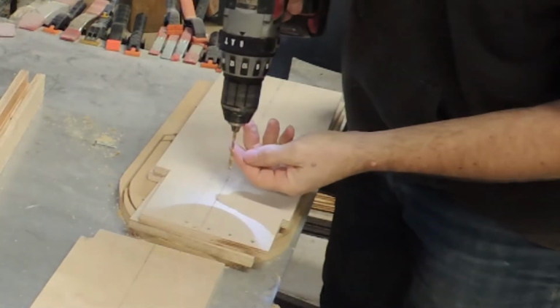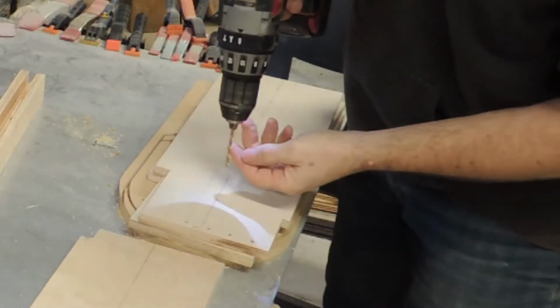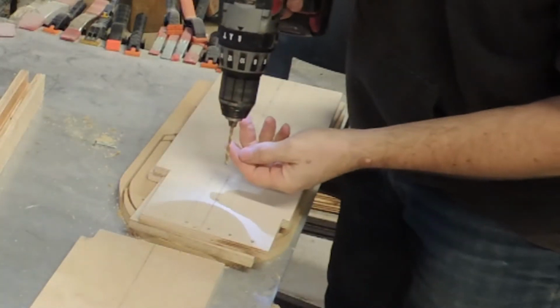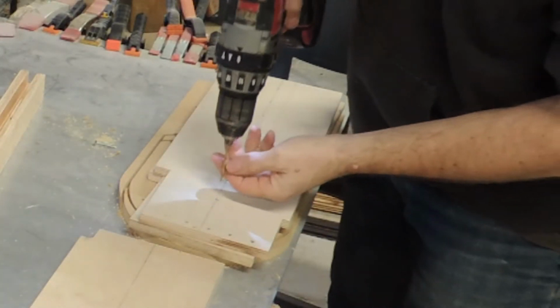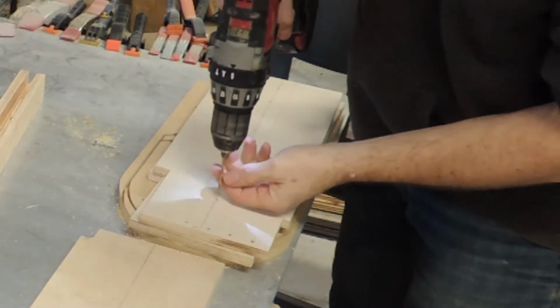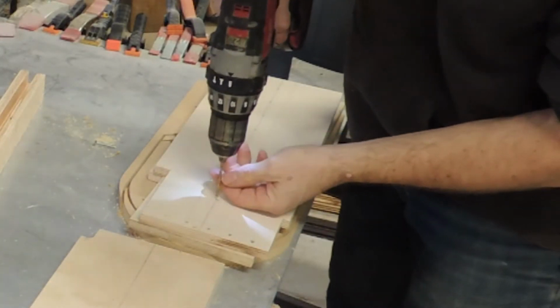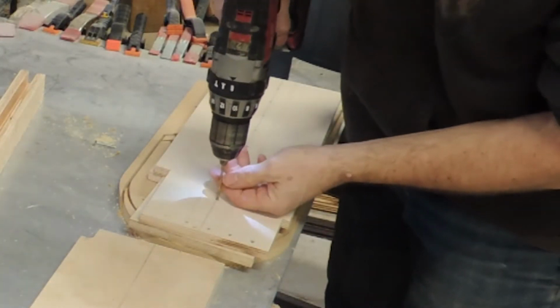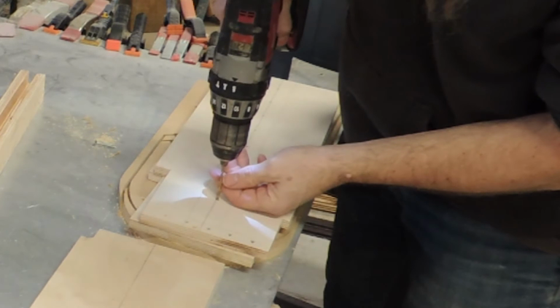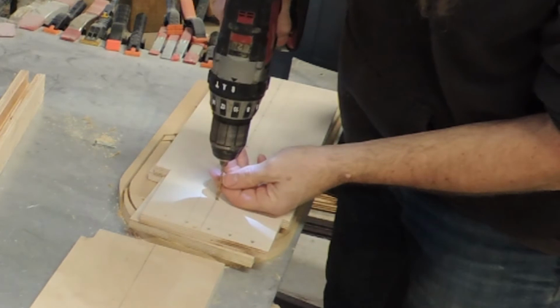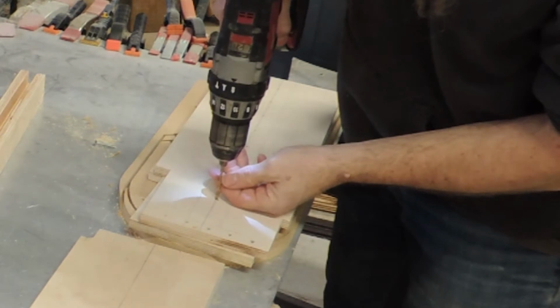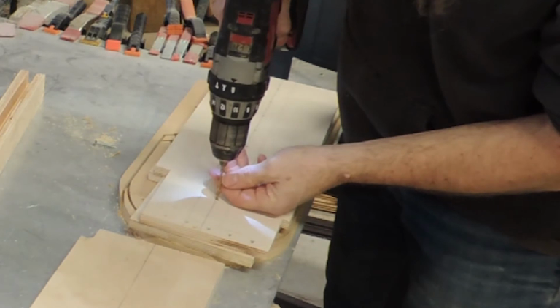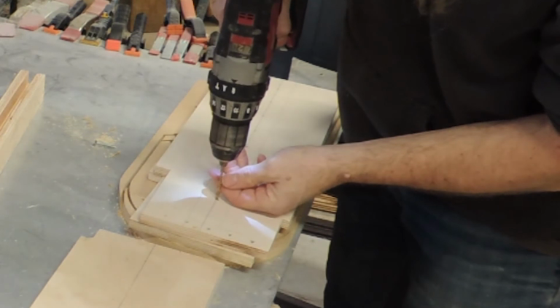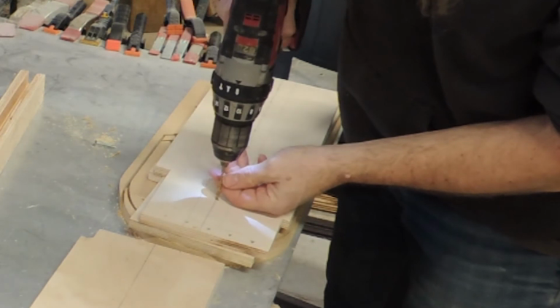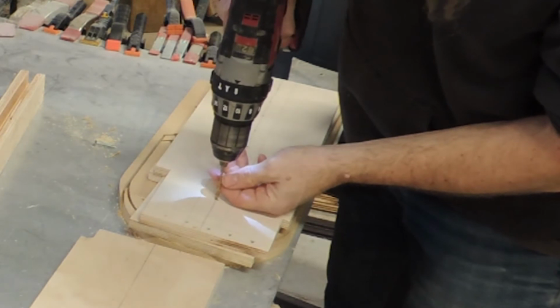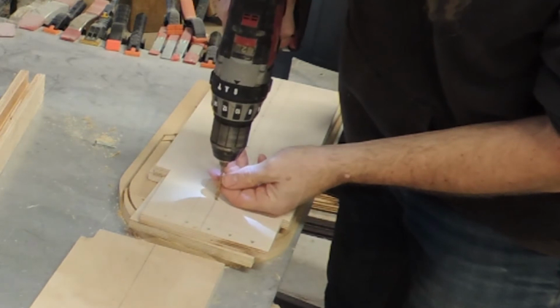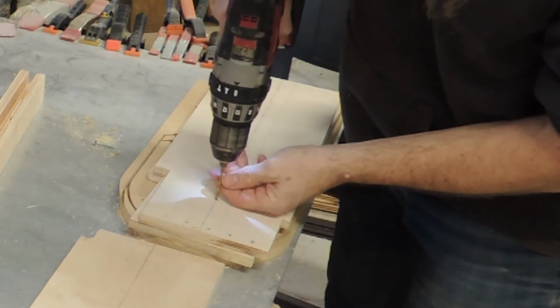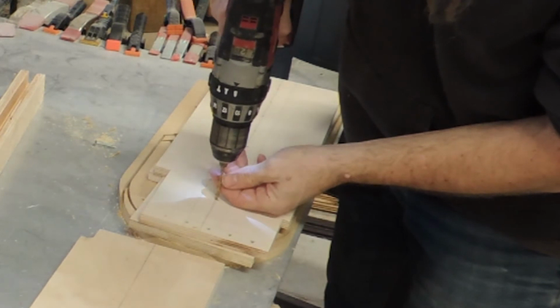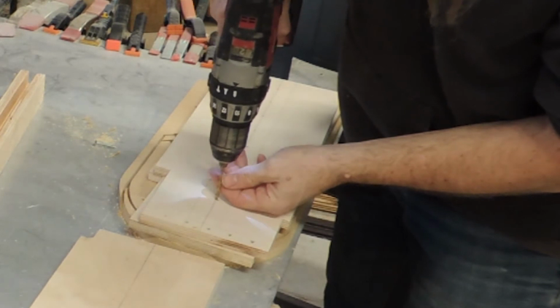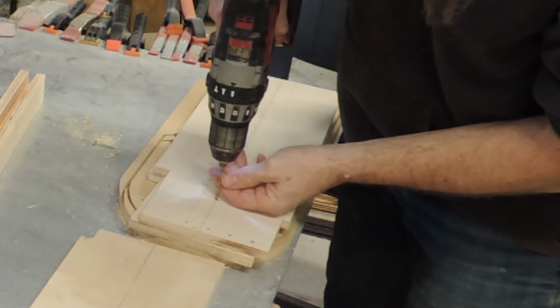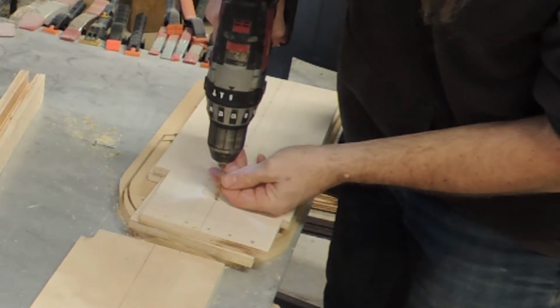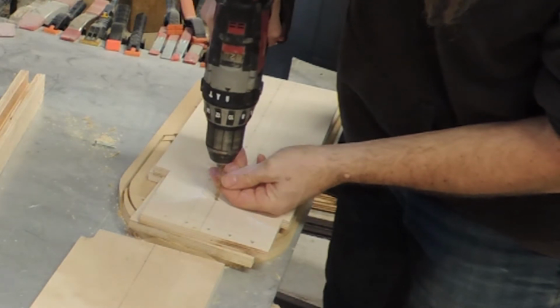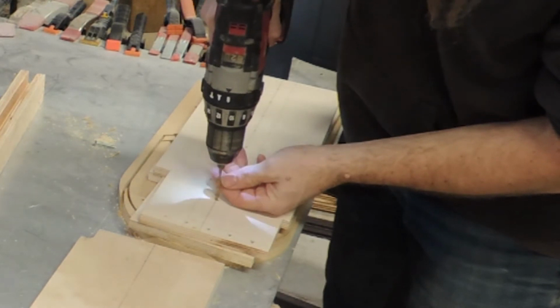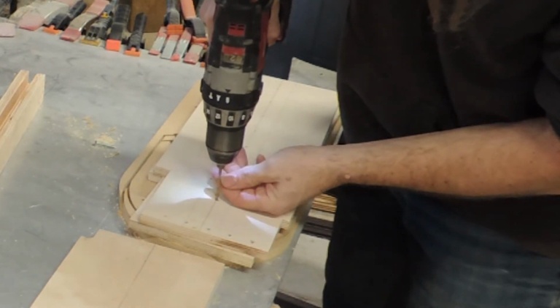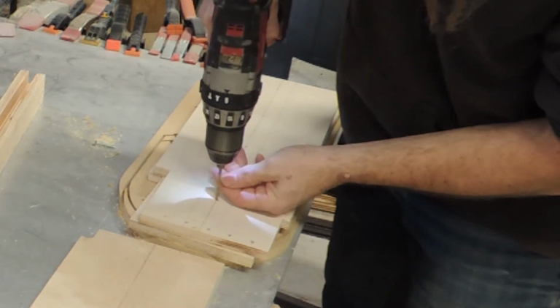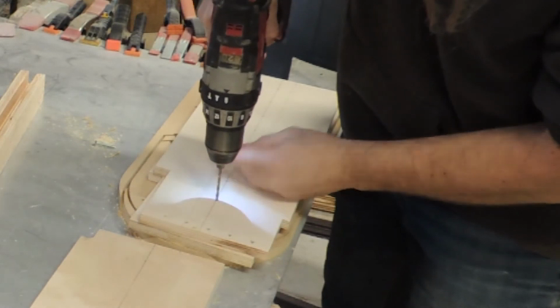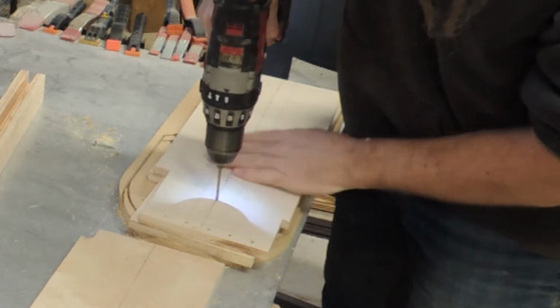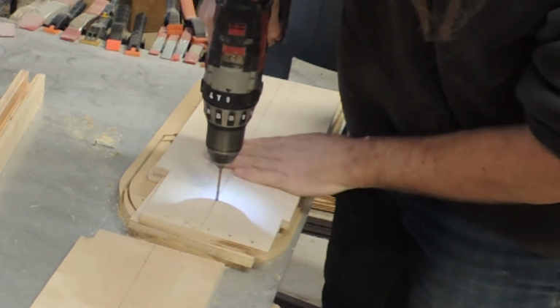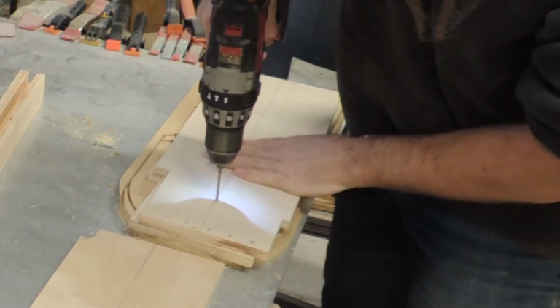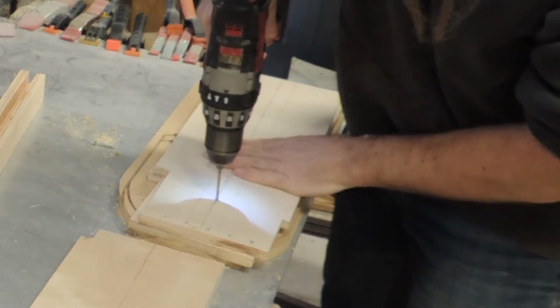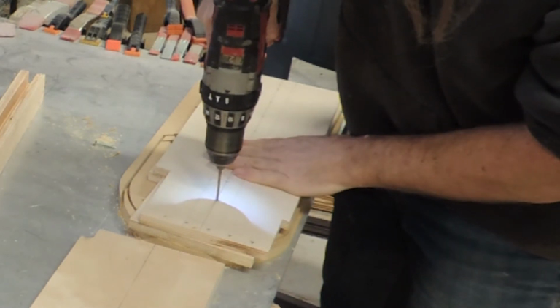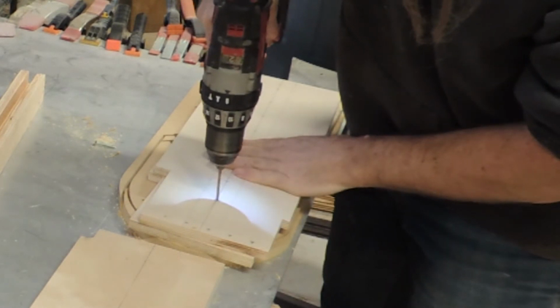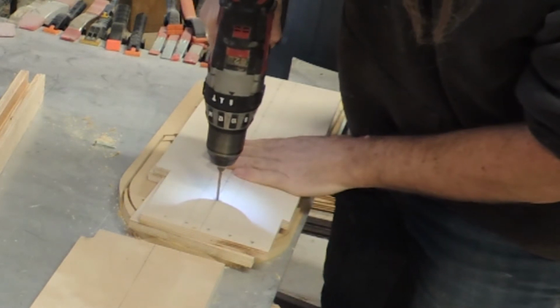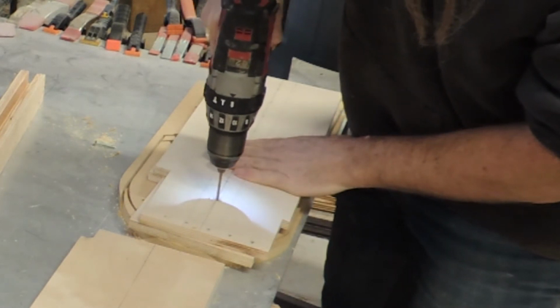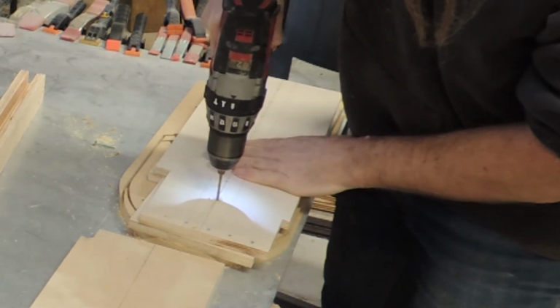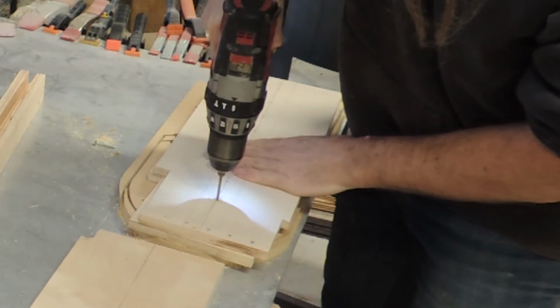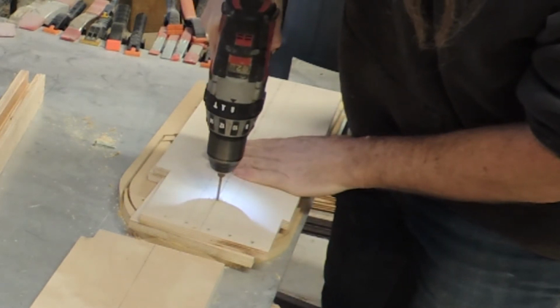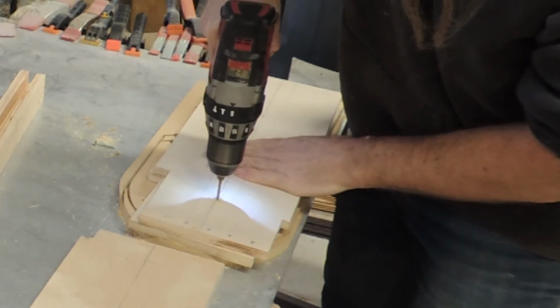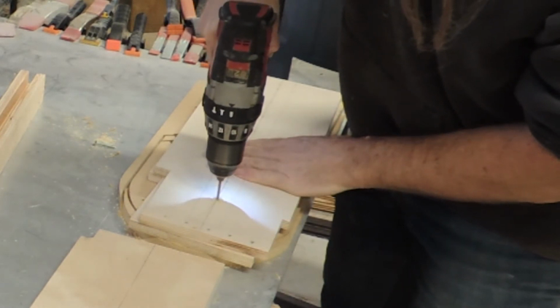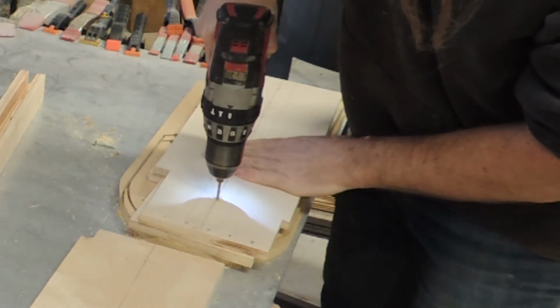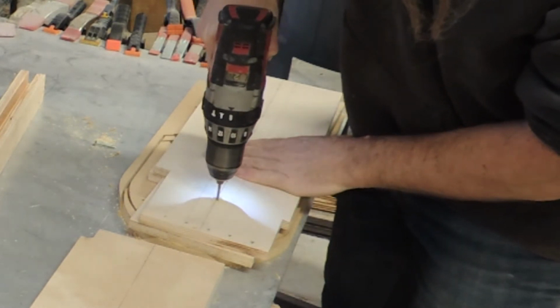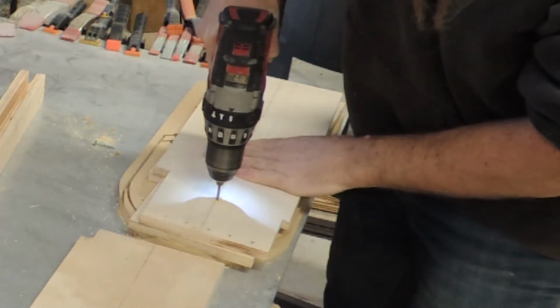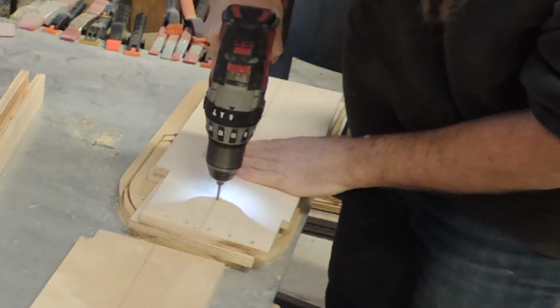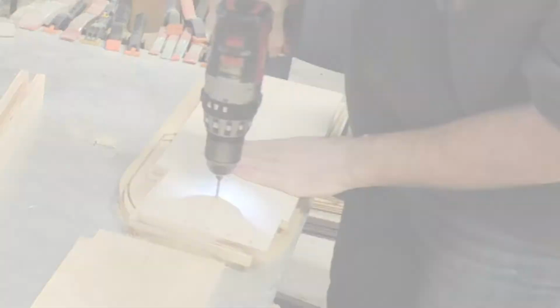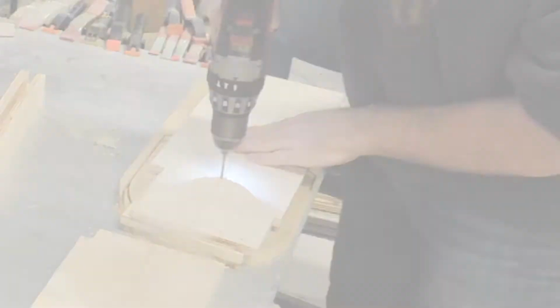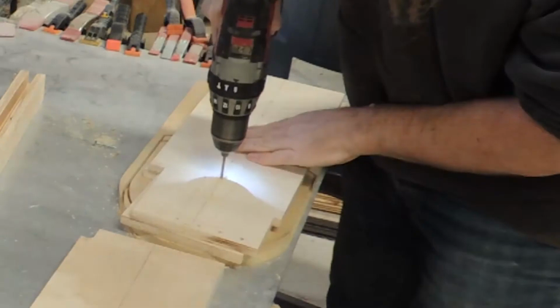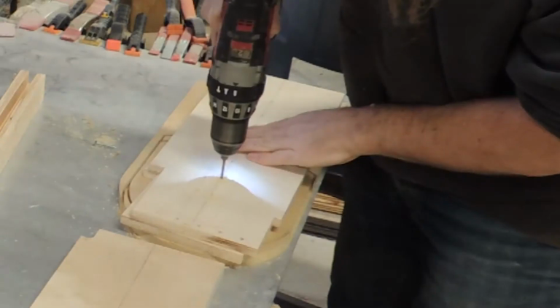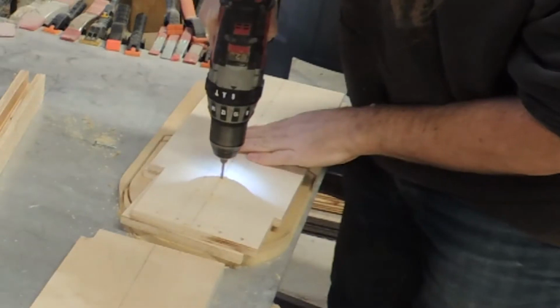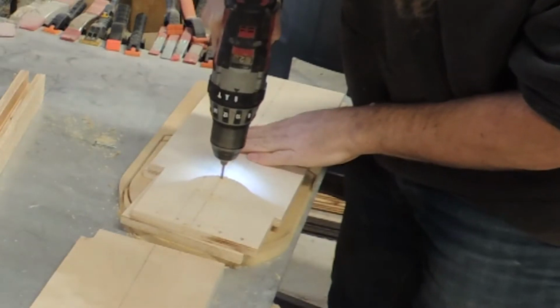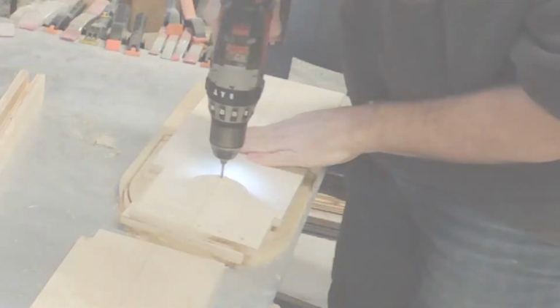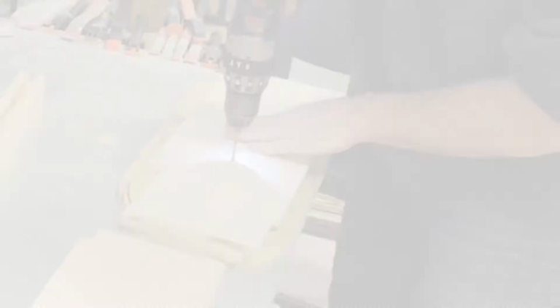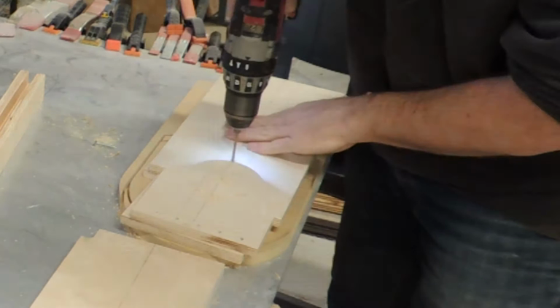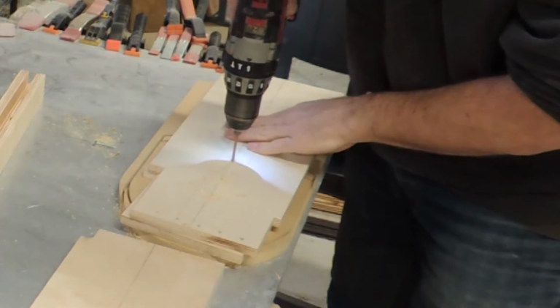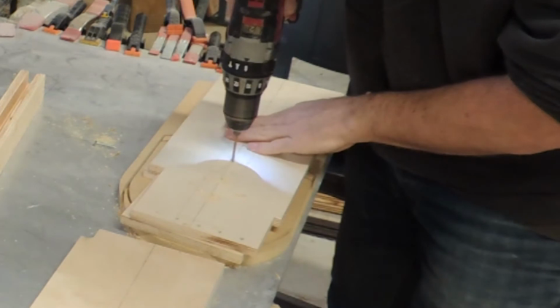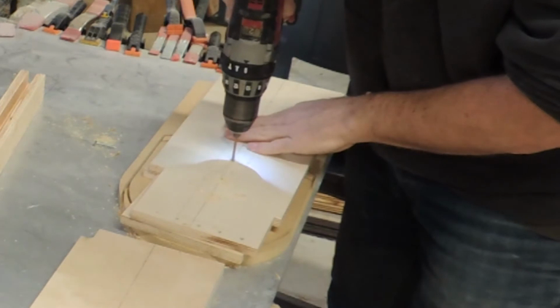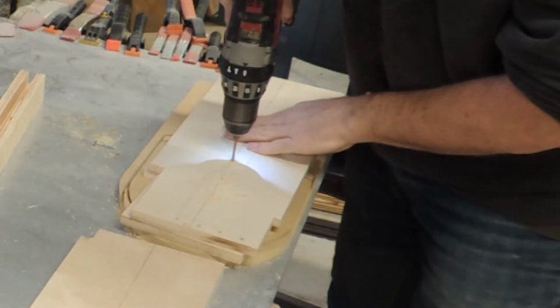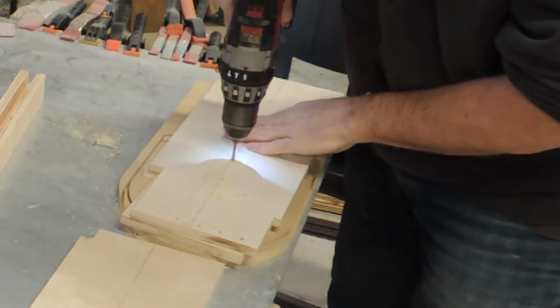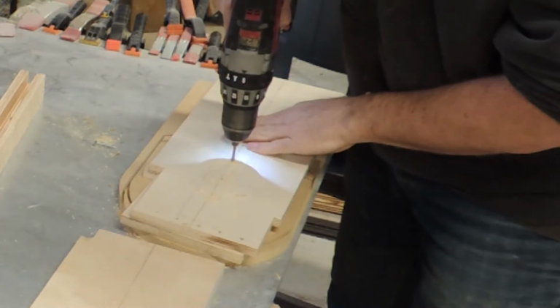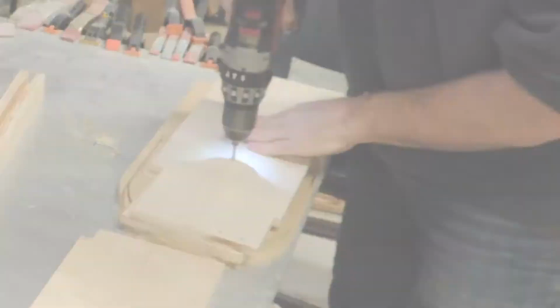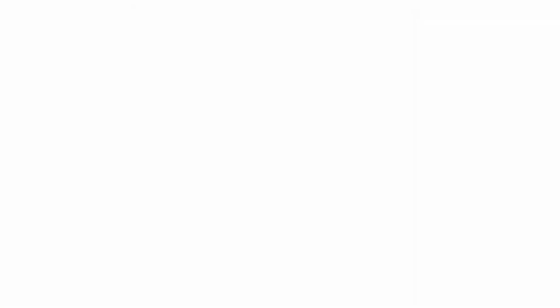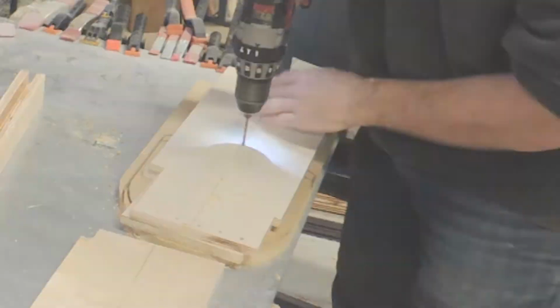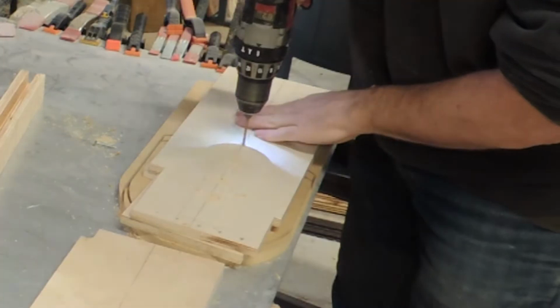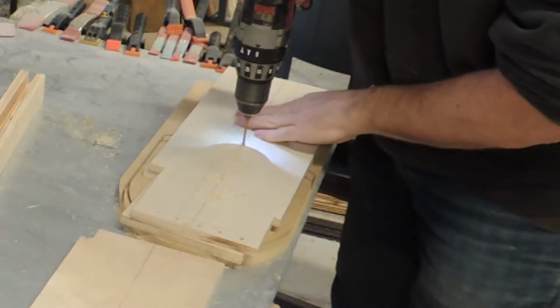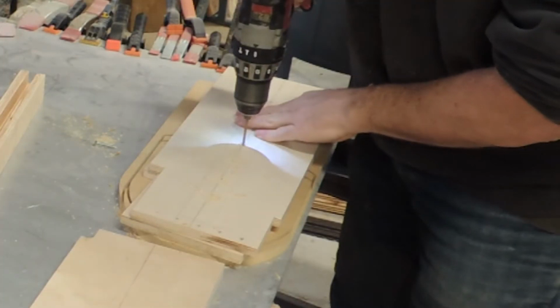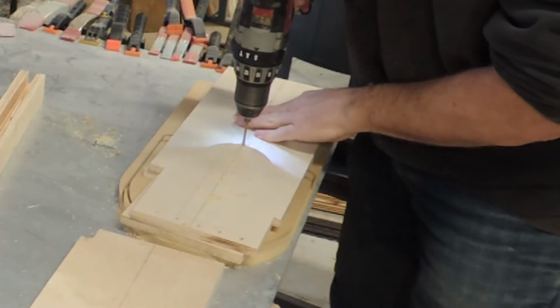I began with a simple idea and no drawings. After cutting out all the pieces that I needed, I pre-drilled most of my screw holes.